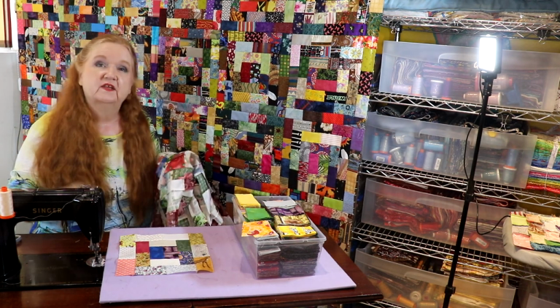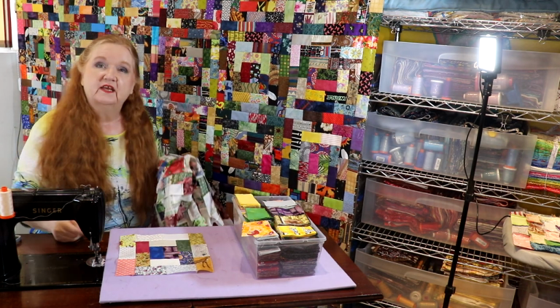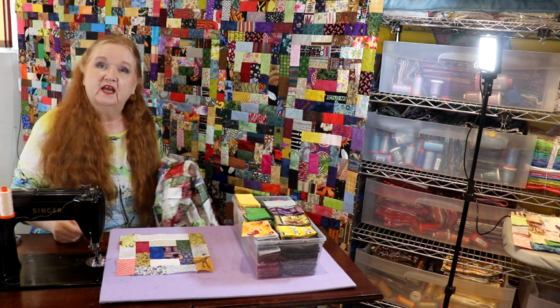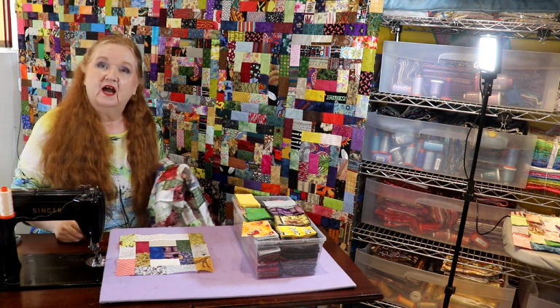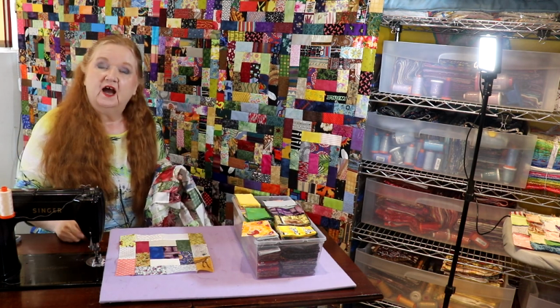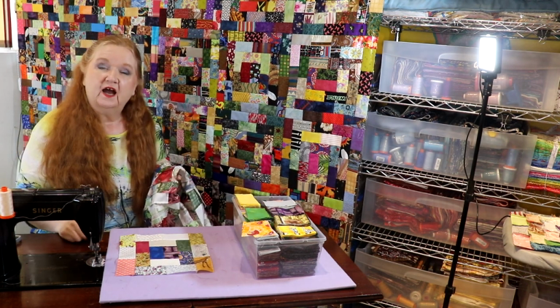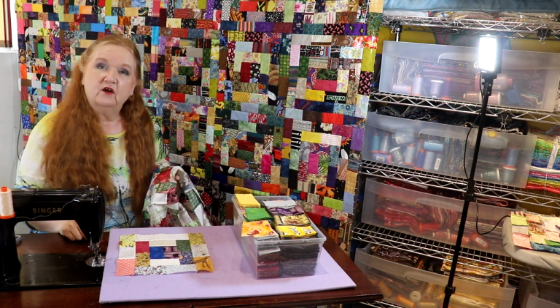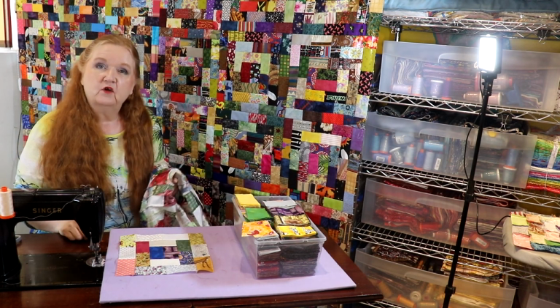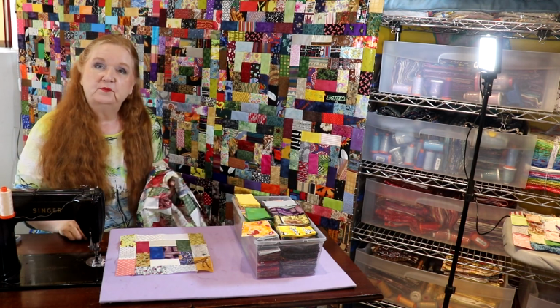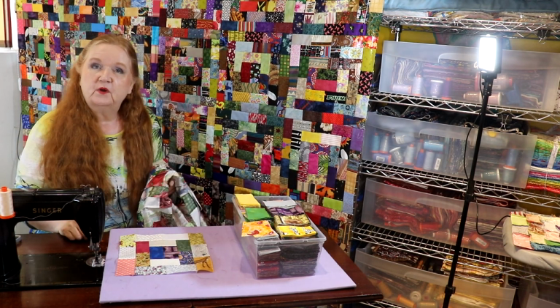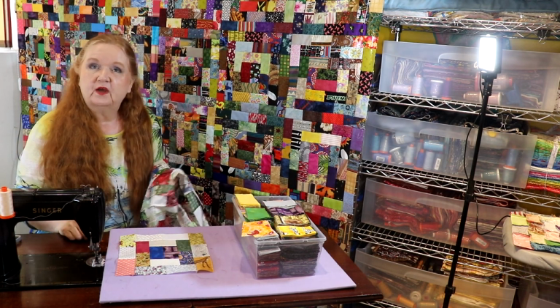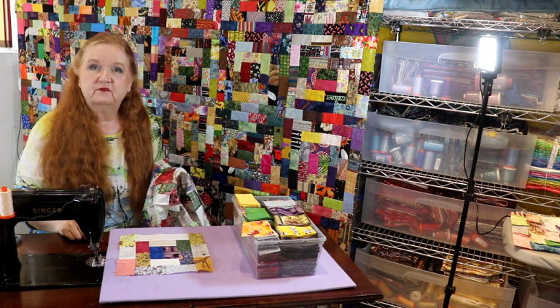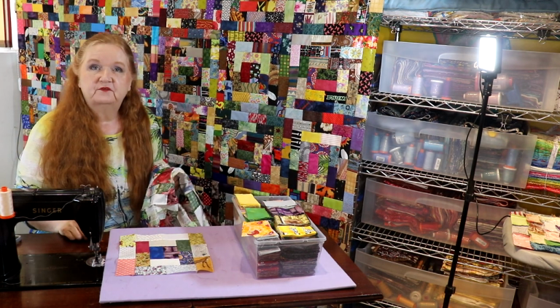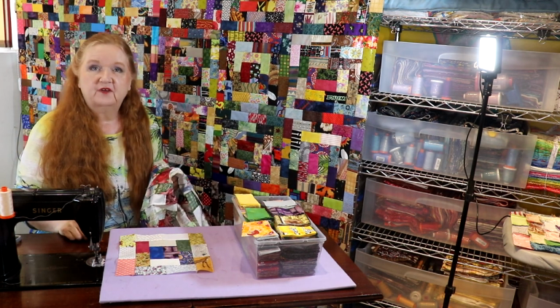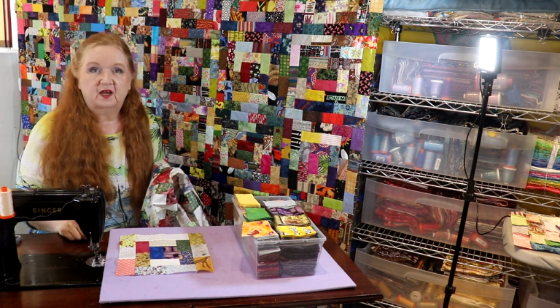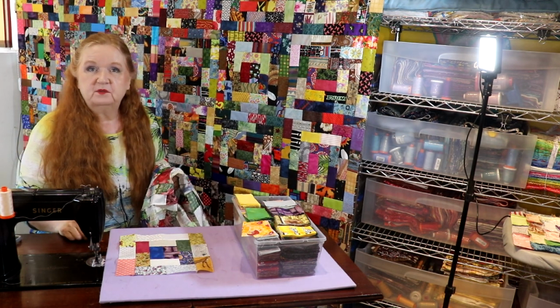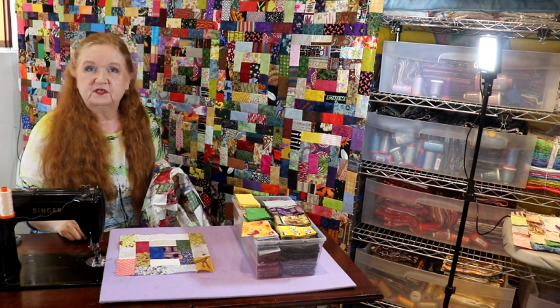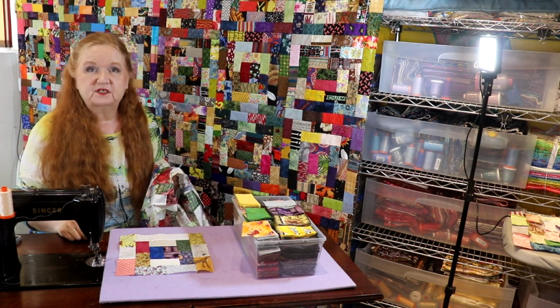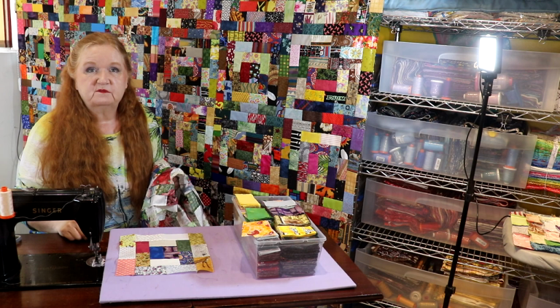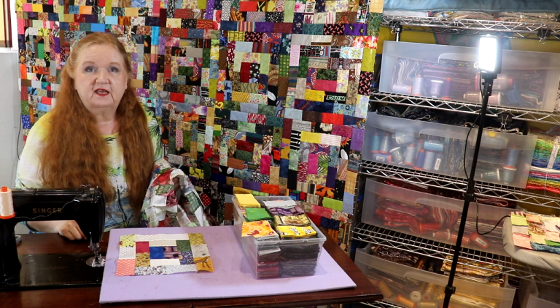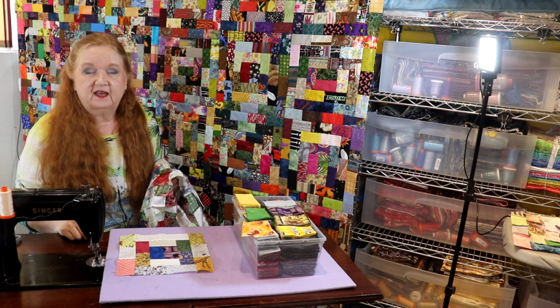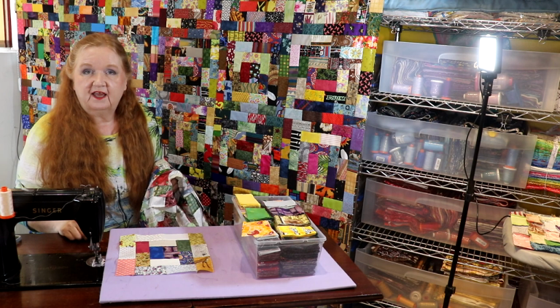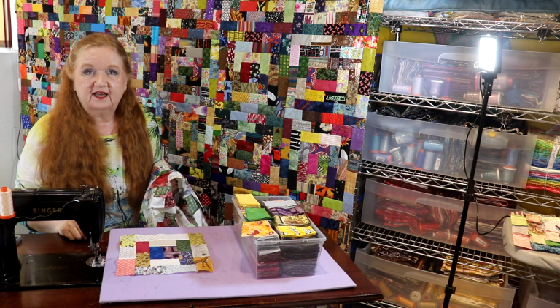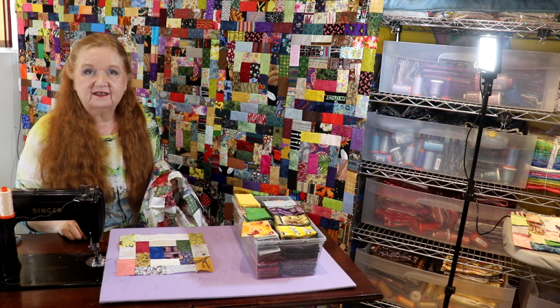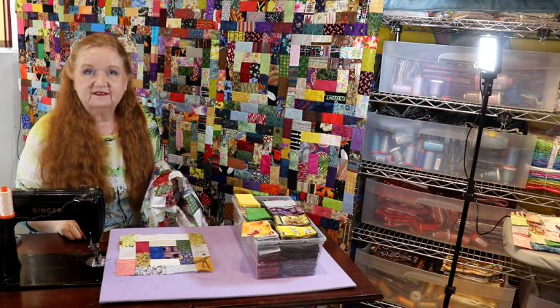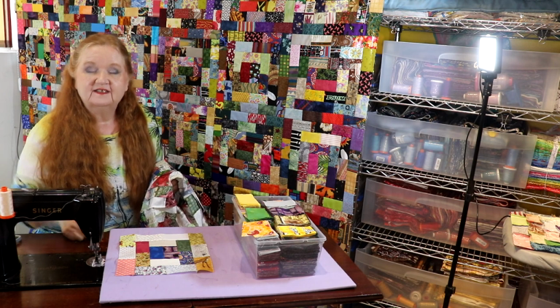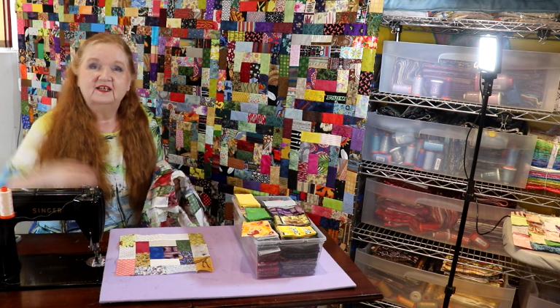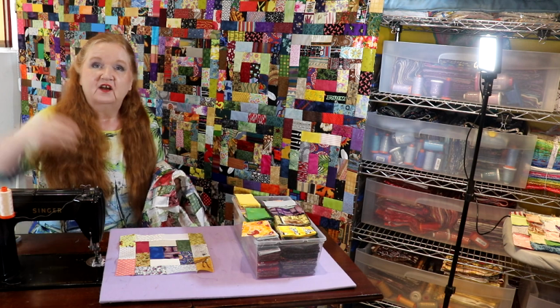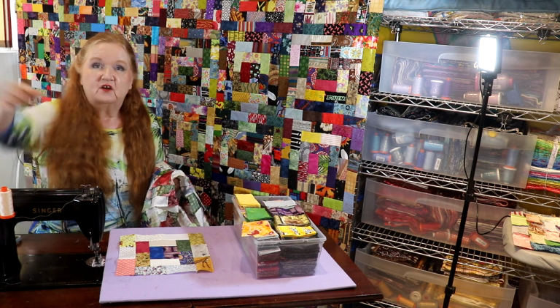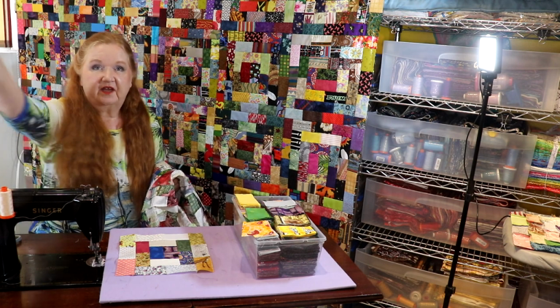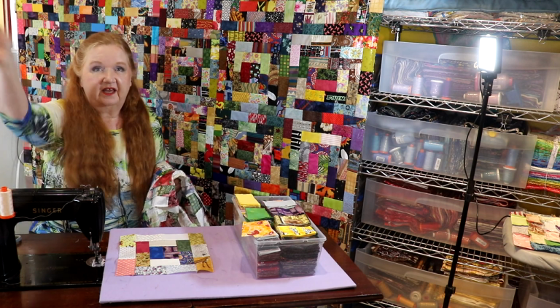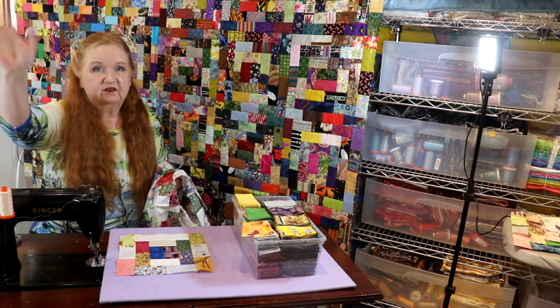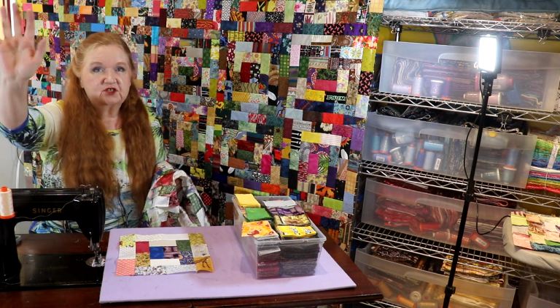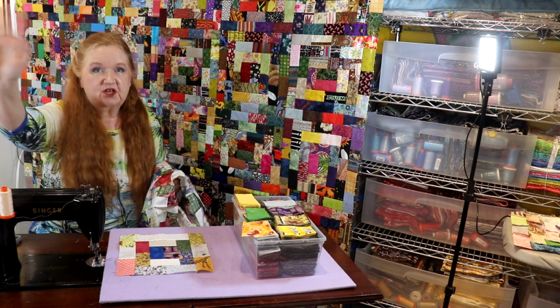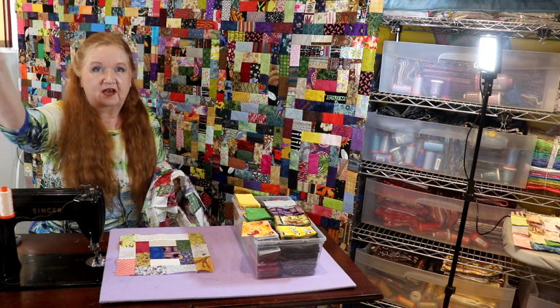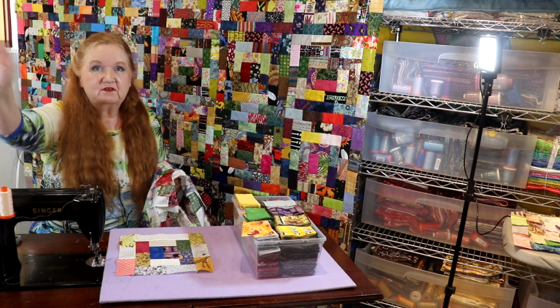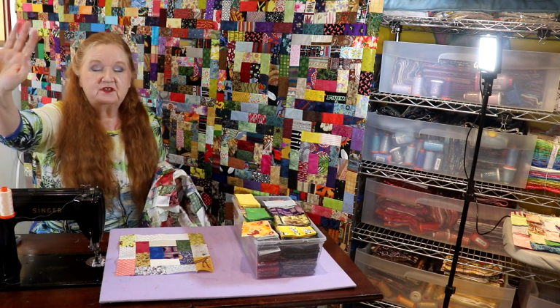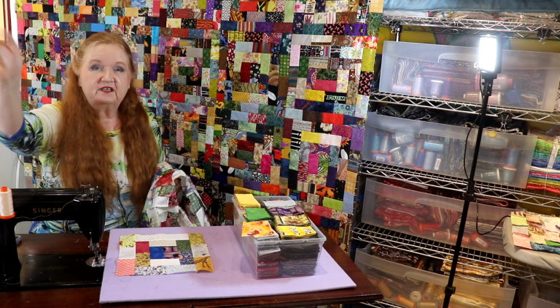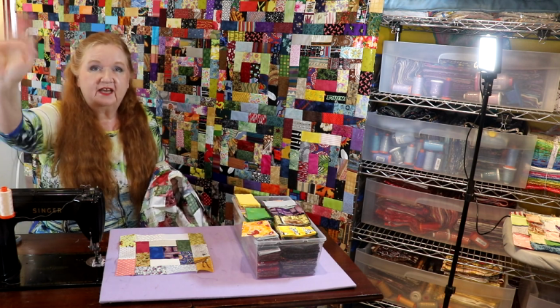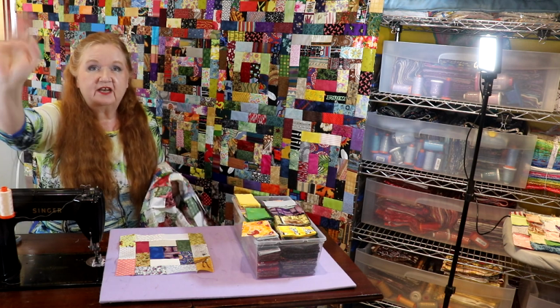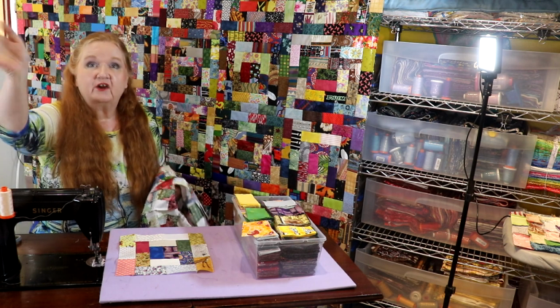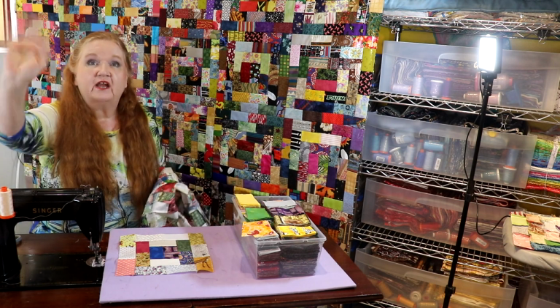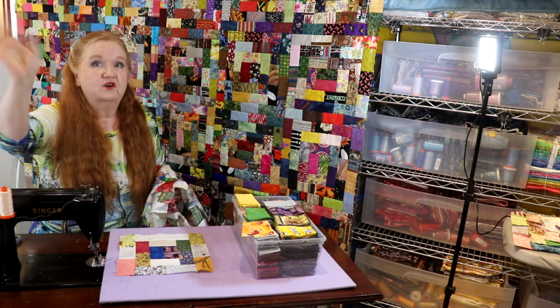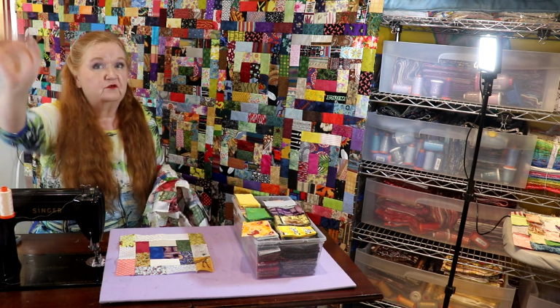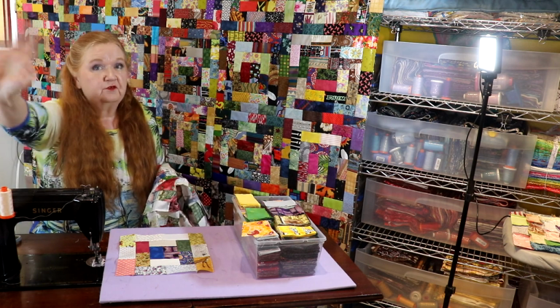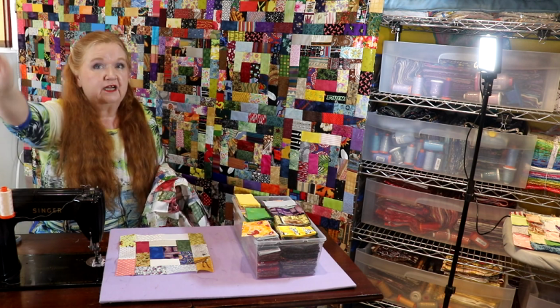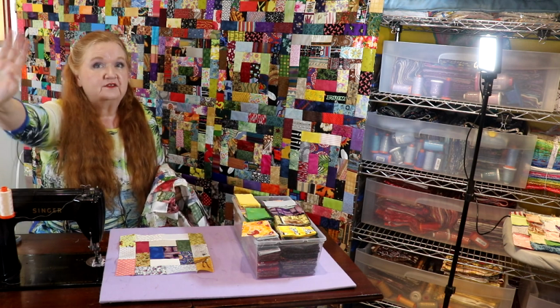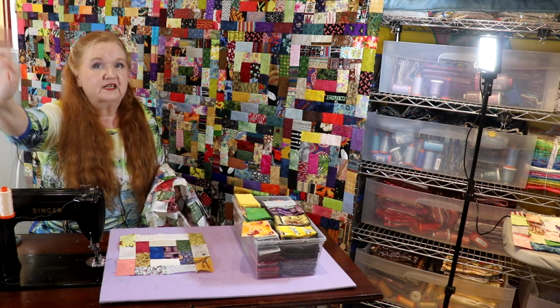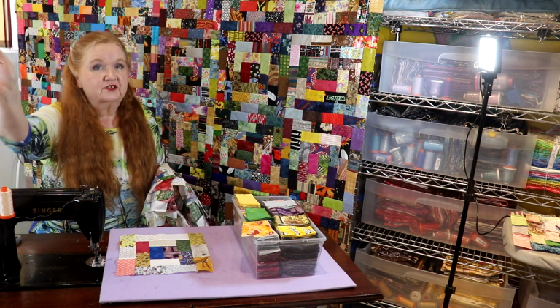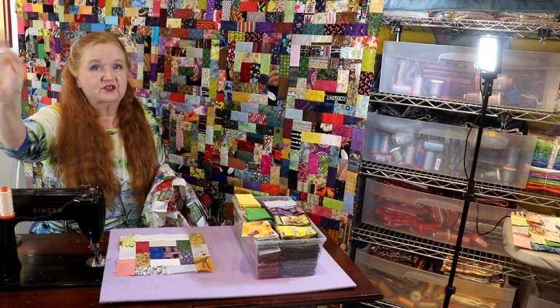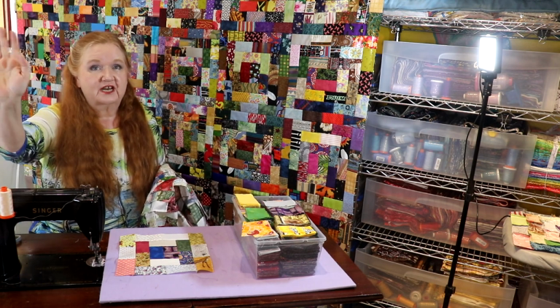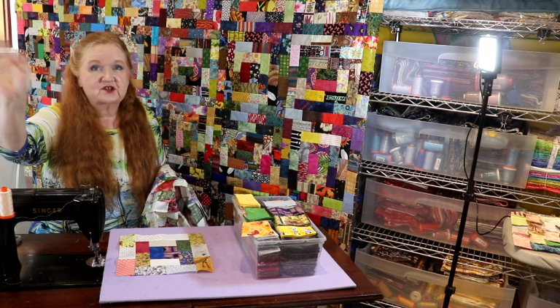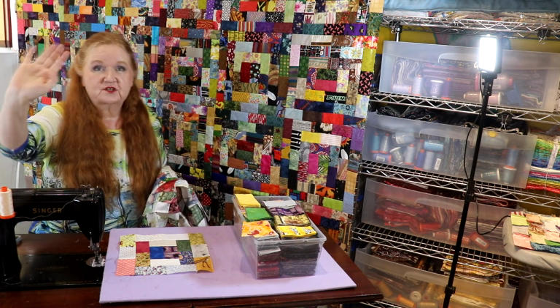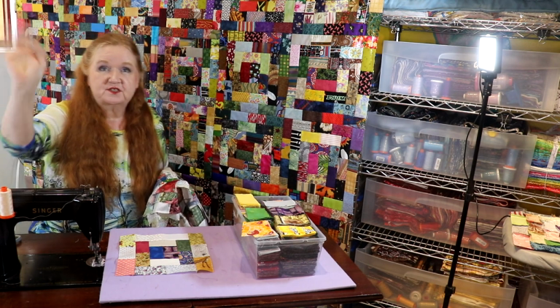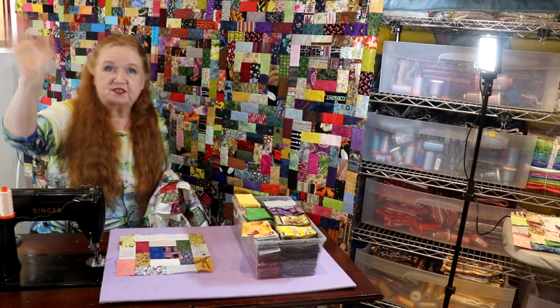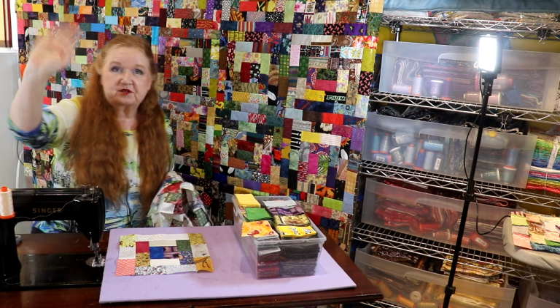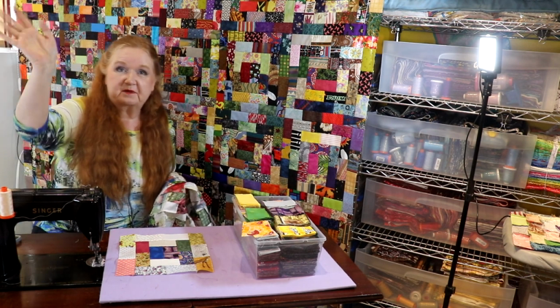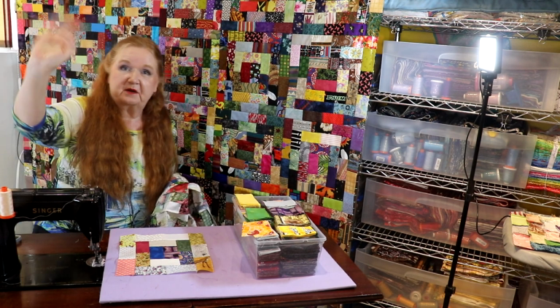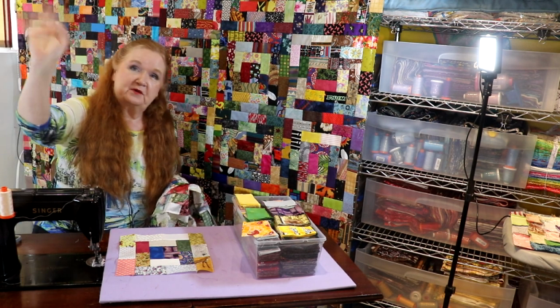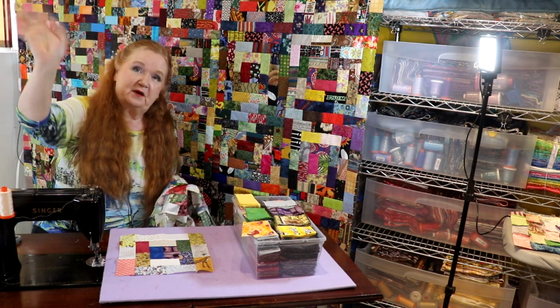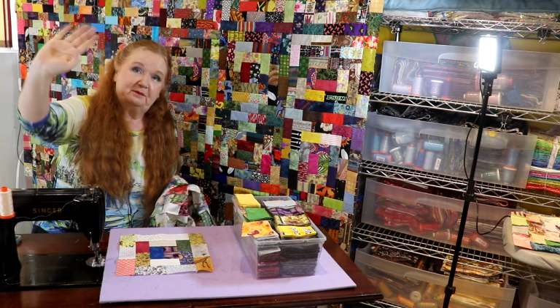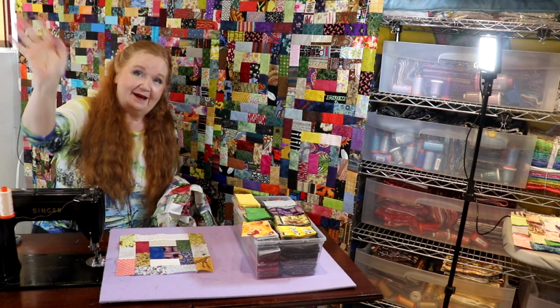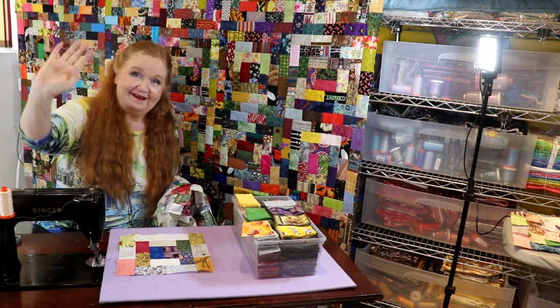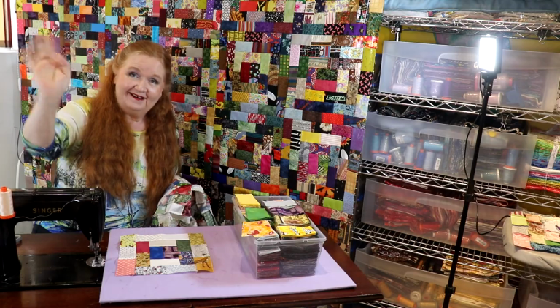I hope you have a fabulous week ahead. We'll chat with you later. Don't forget the International Stitch Marathon. Bye!